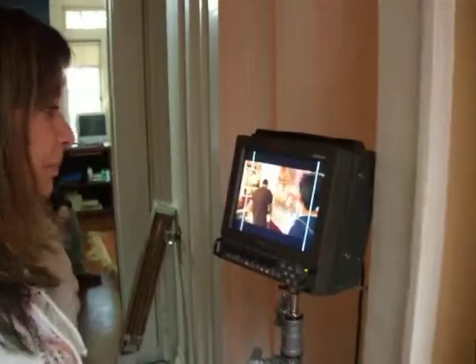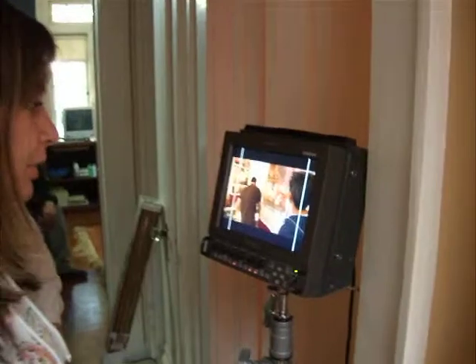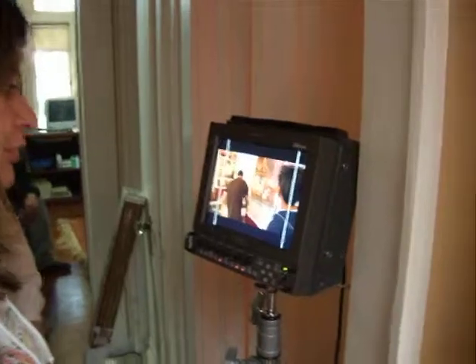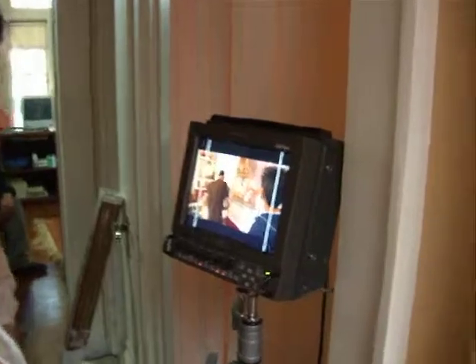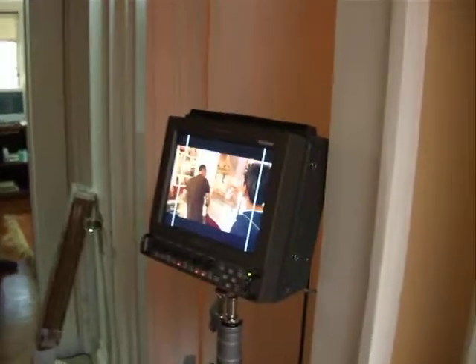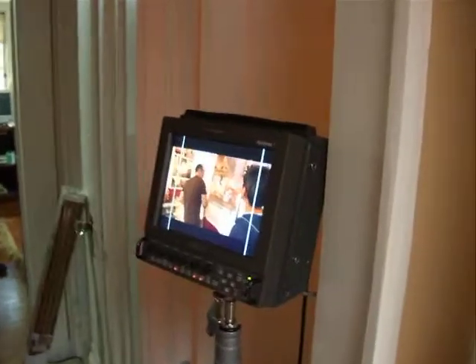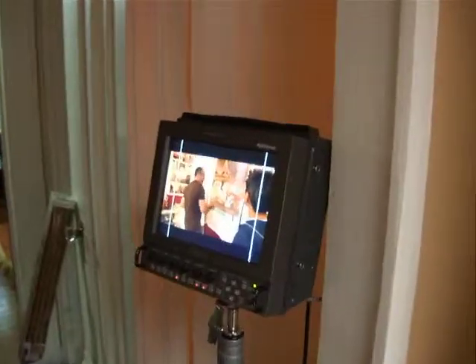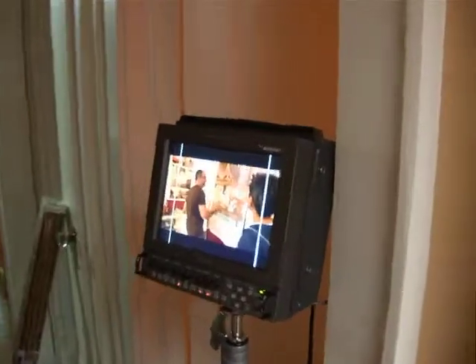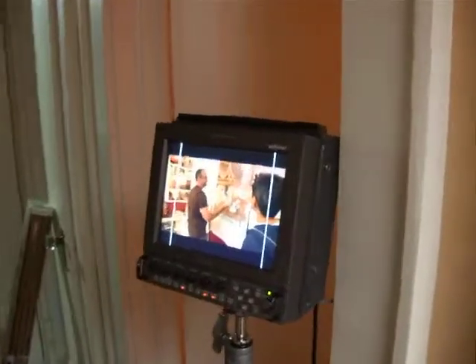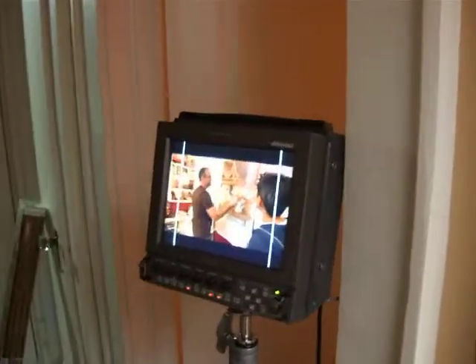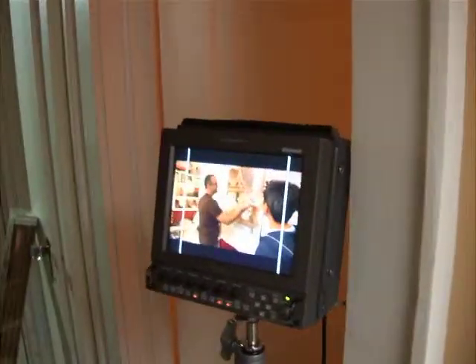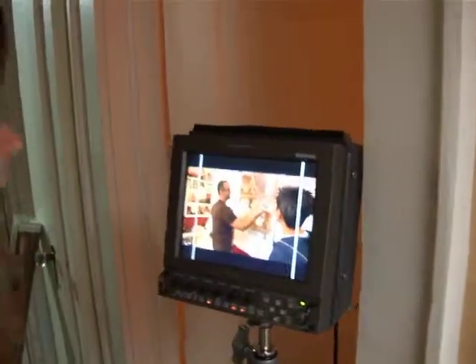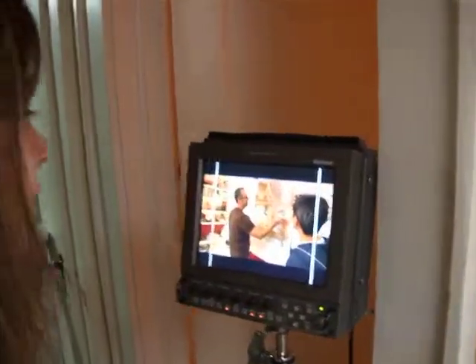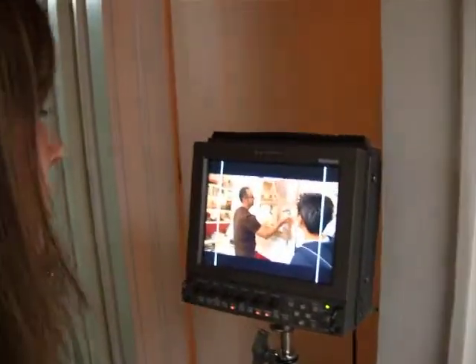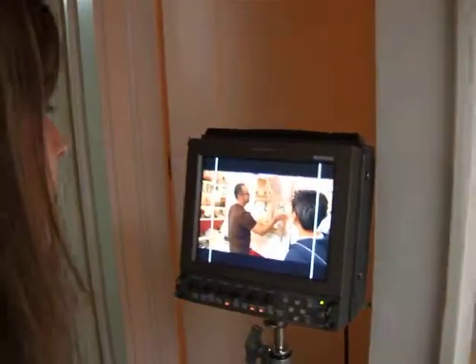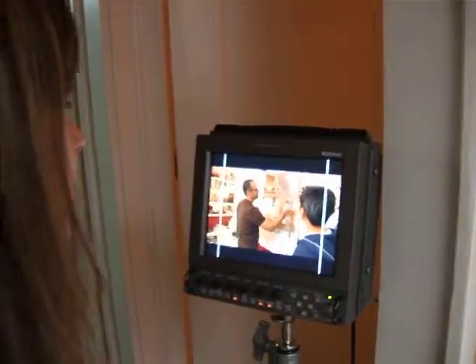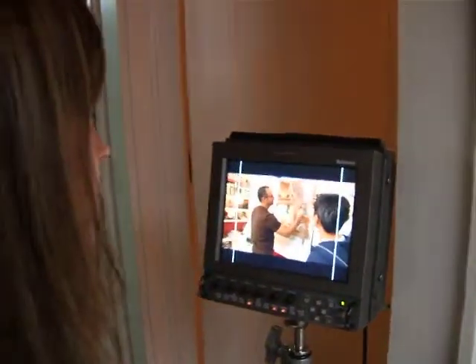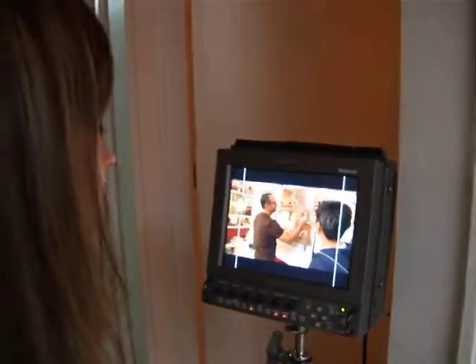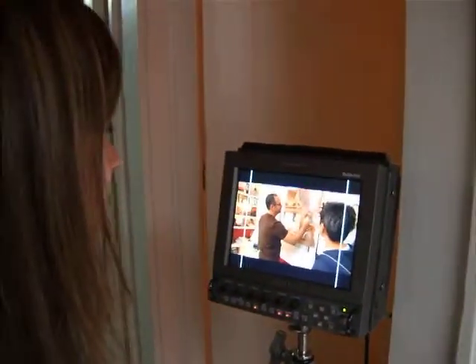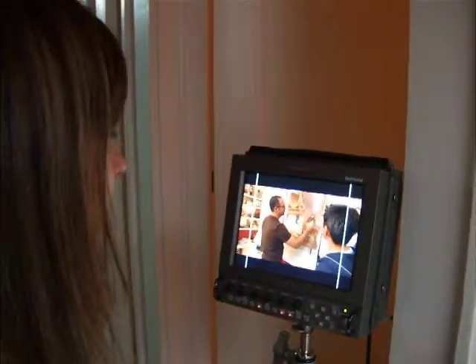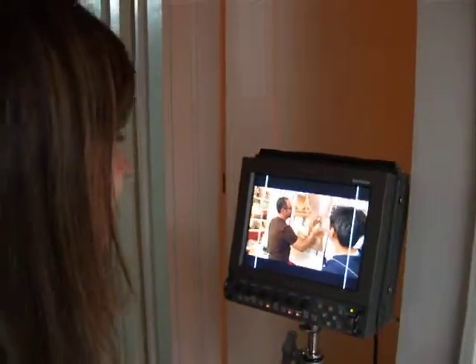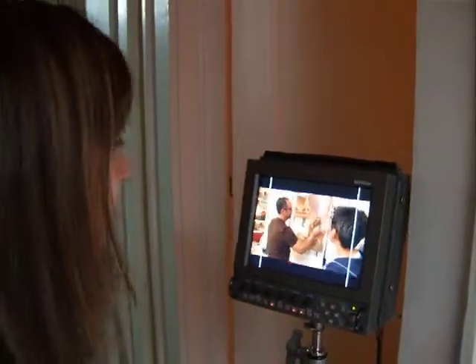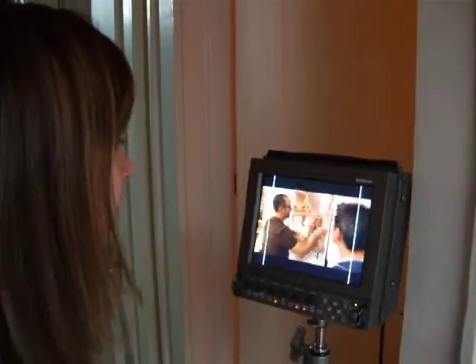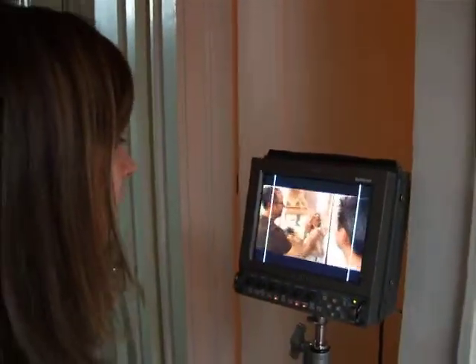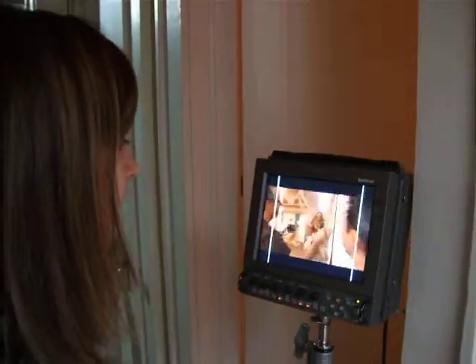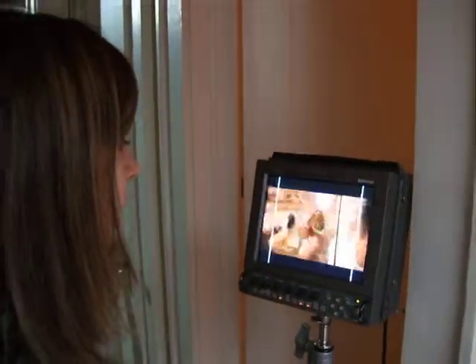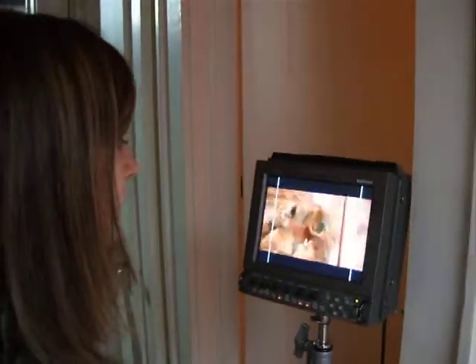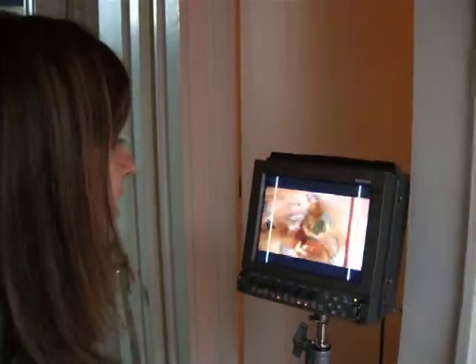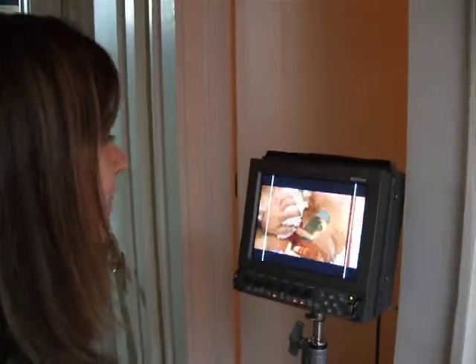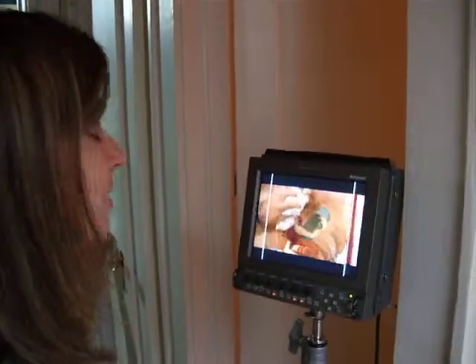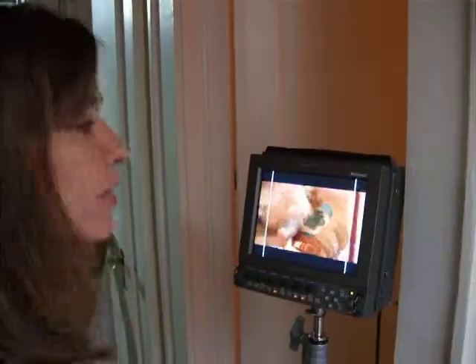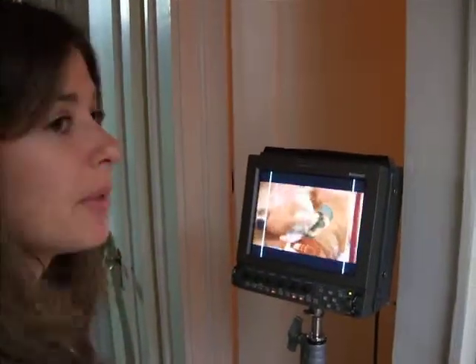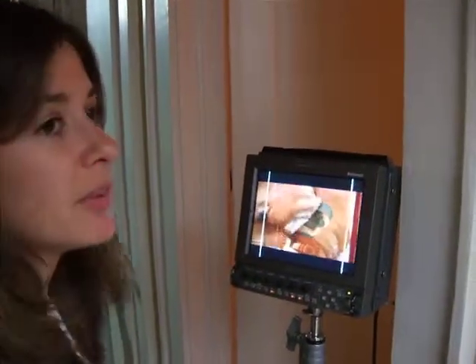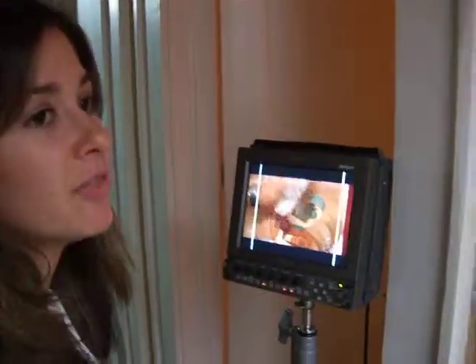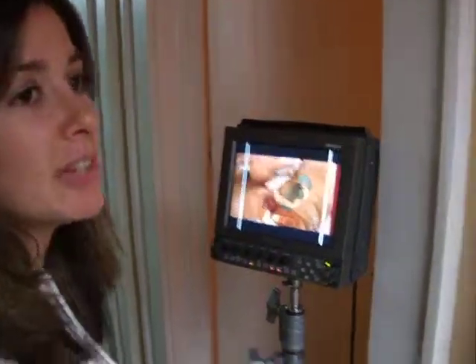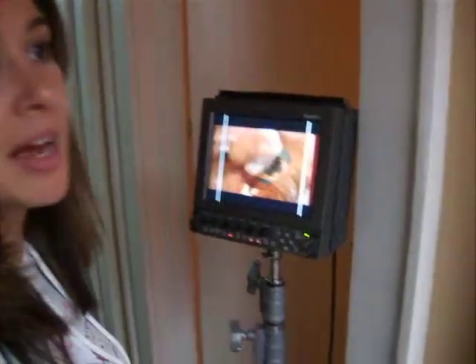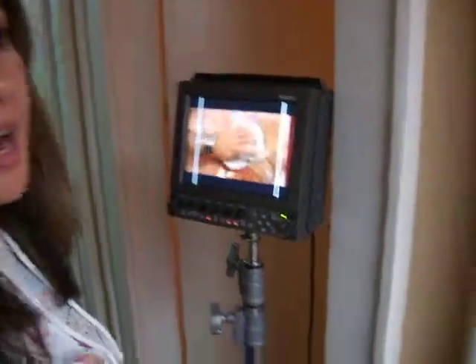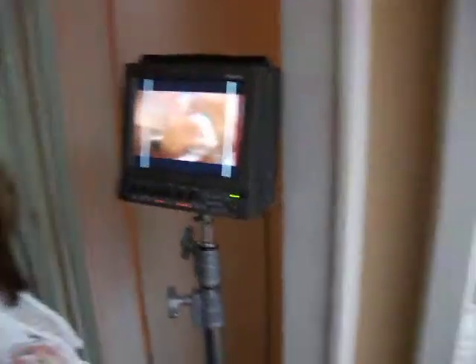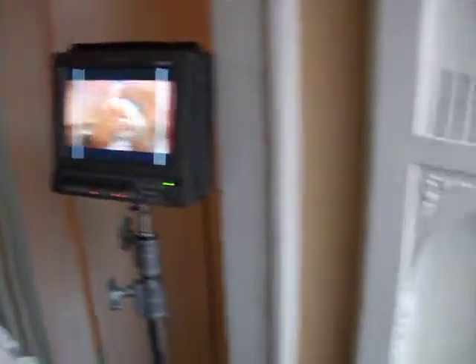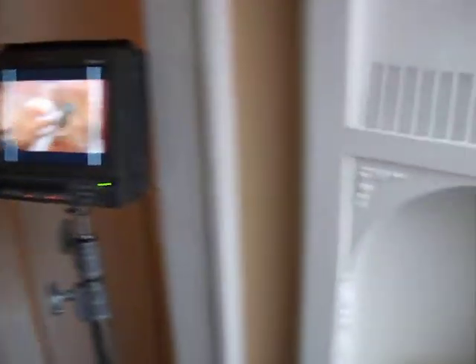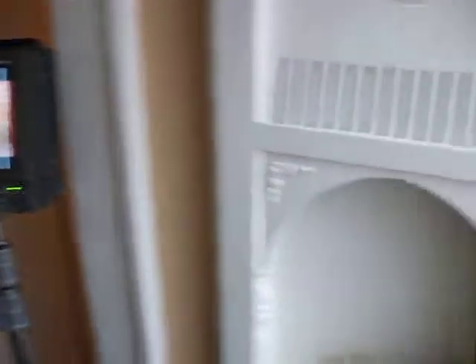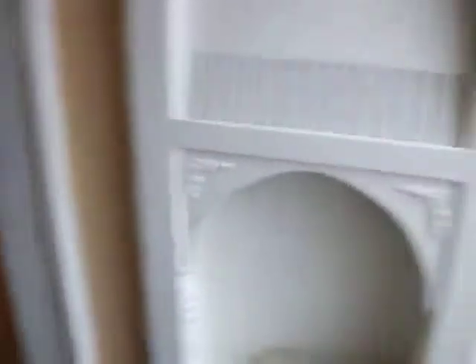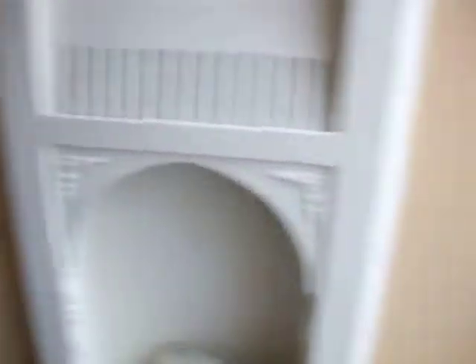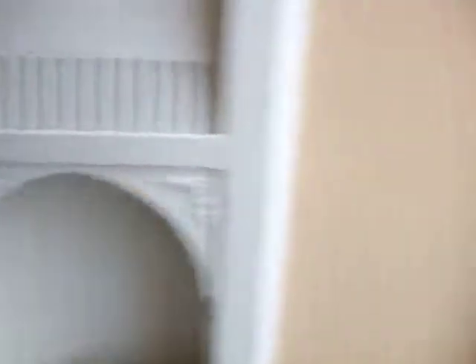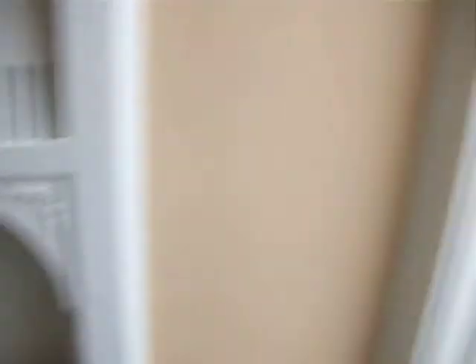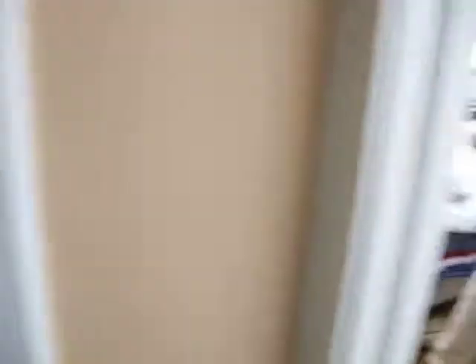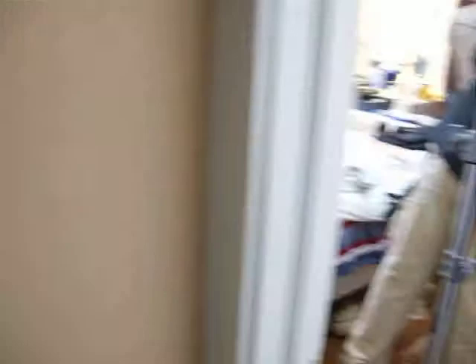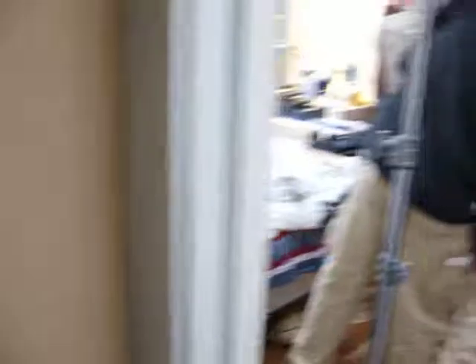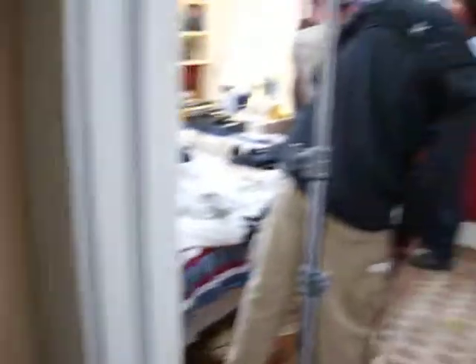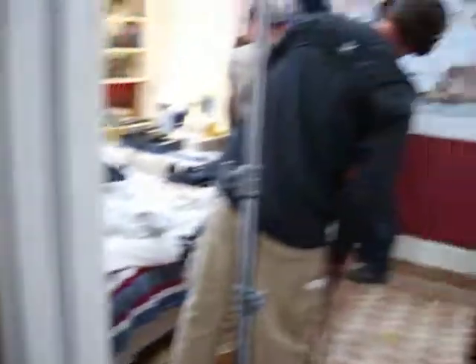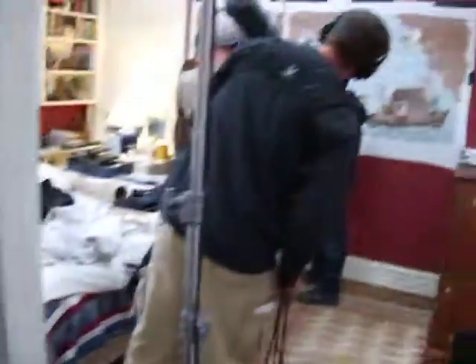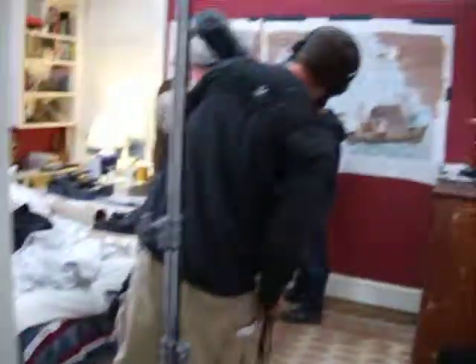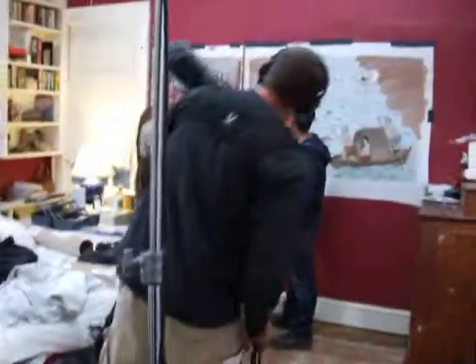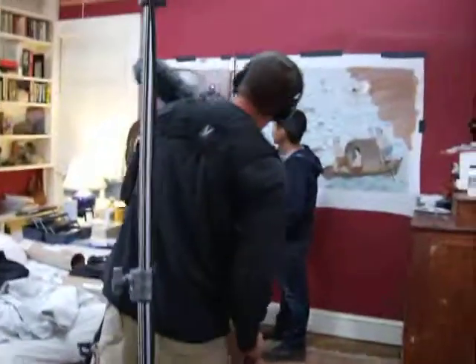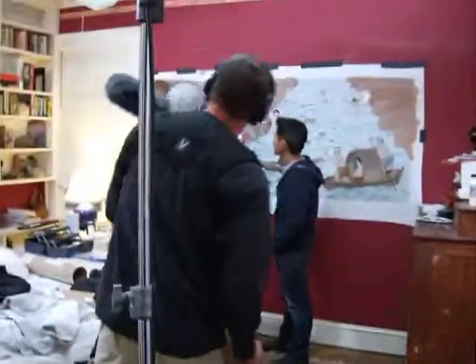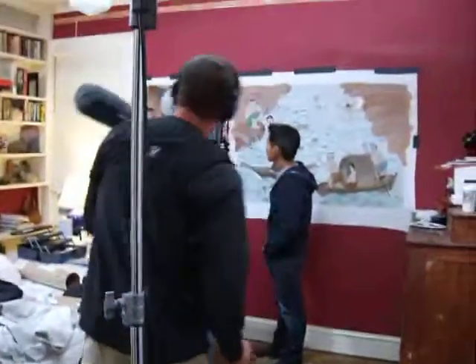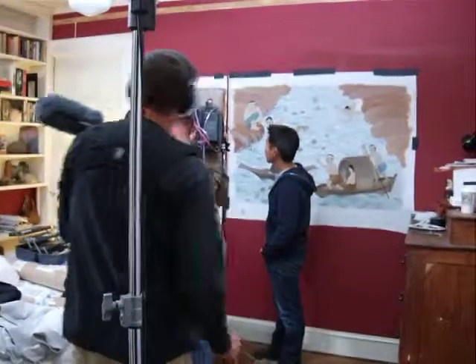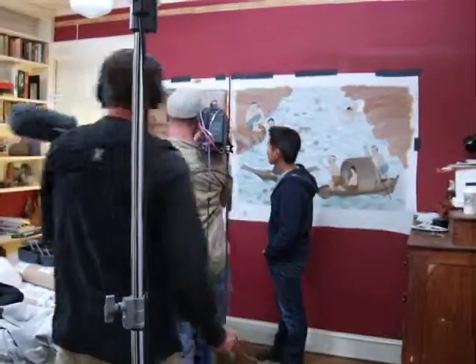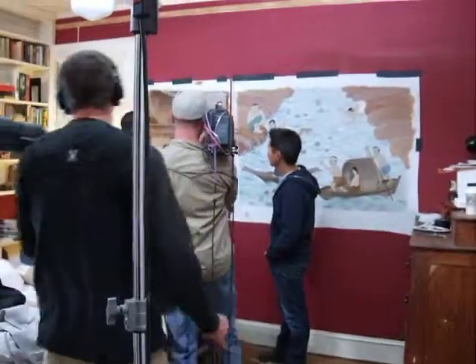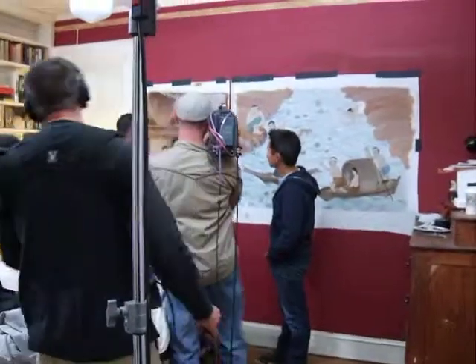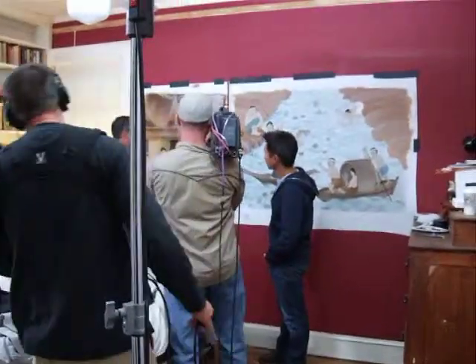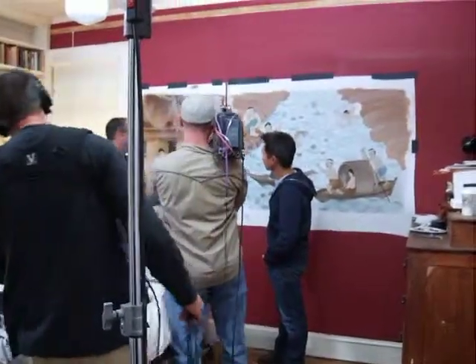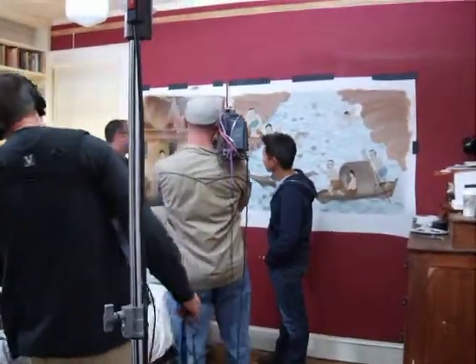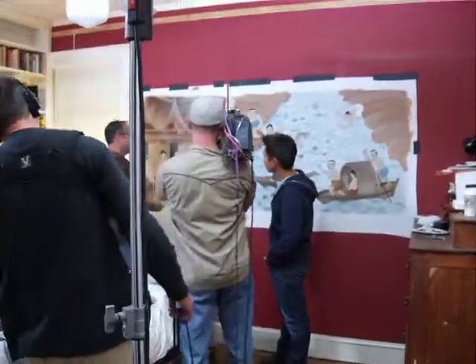Perfect. Okay, great. So let's turn around and get Vern's cutaways. Michael, that was fantastic. Good job. That looks beautiful too.